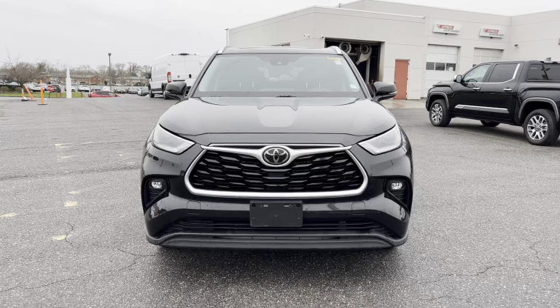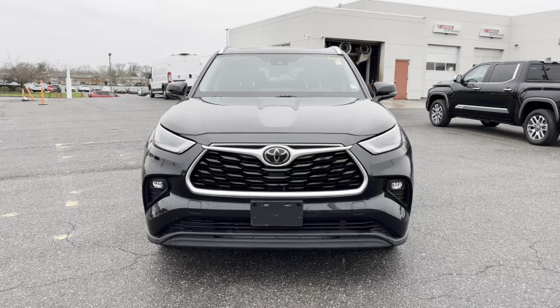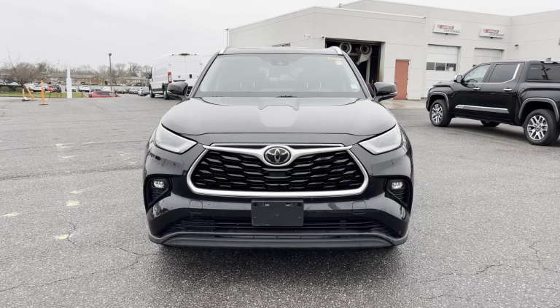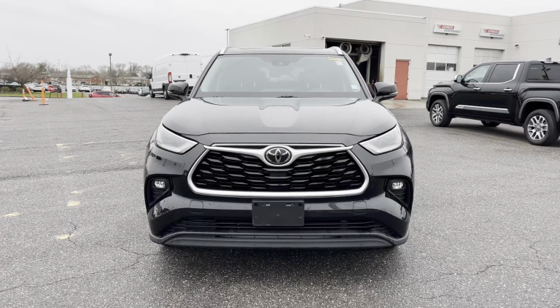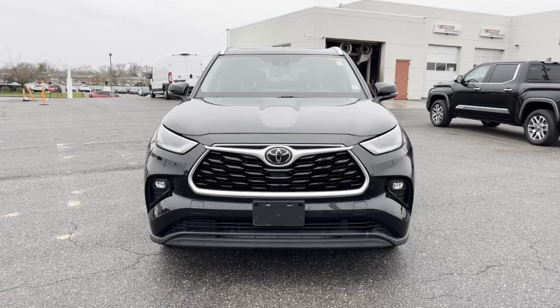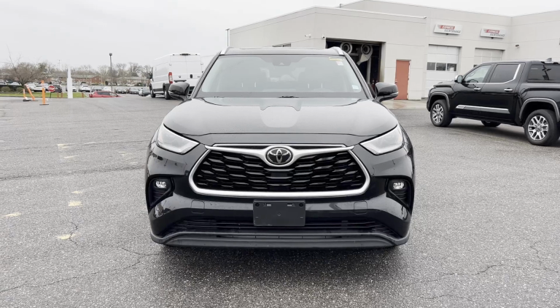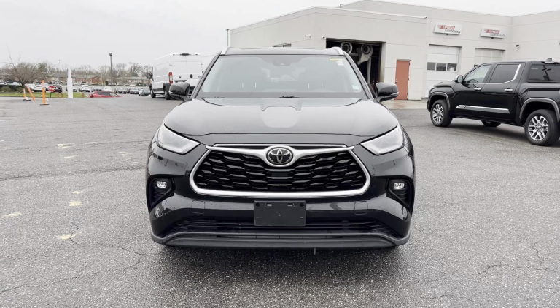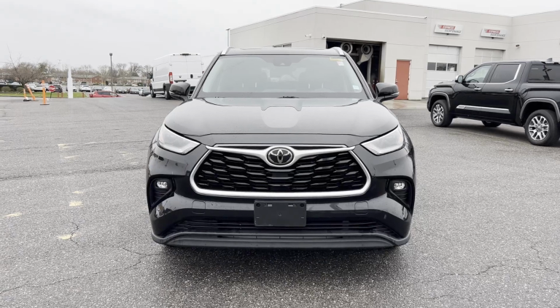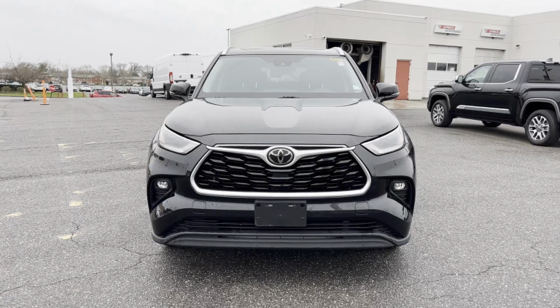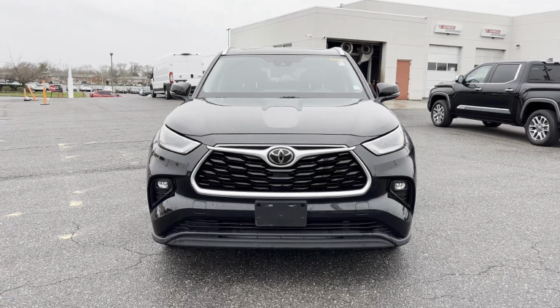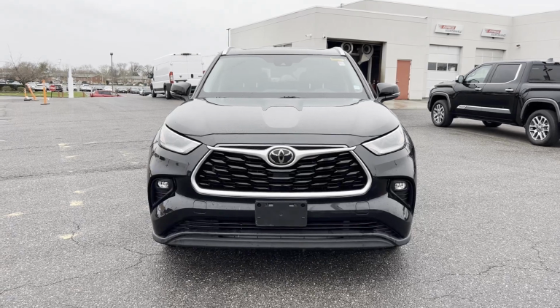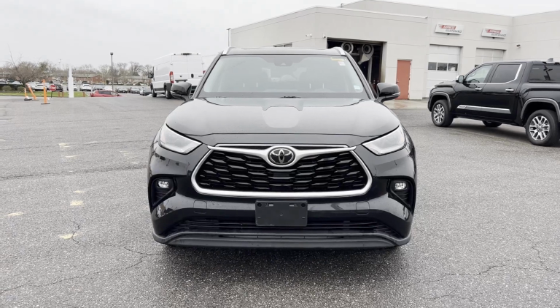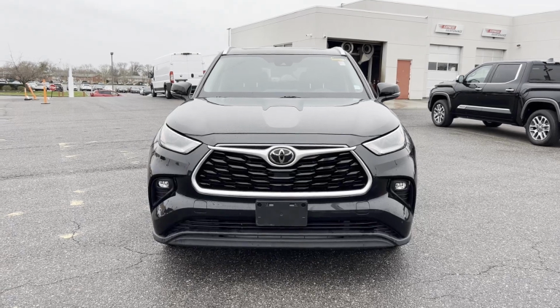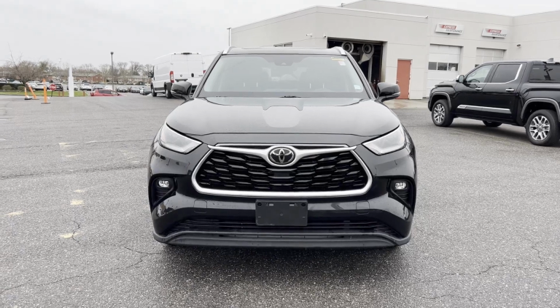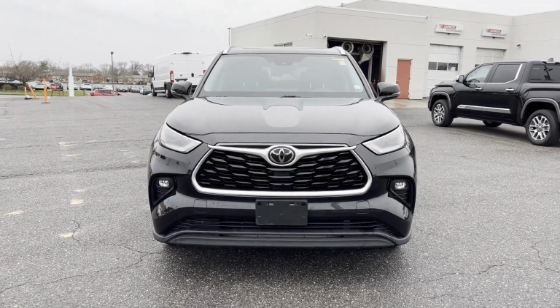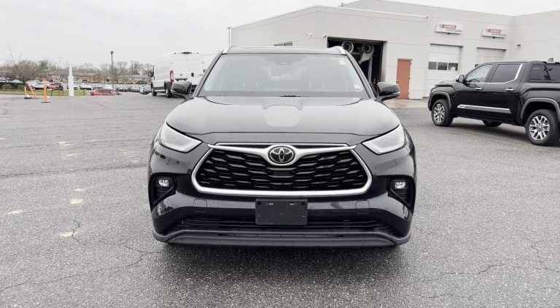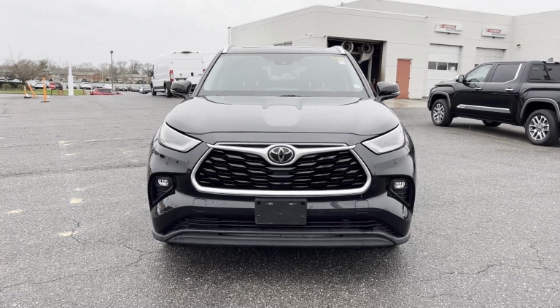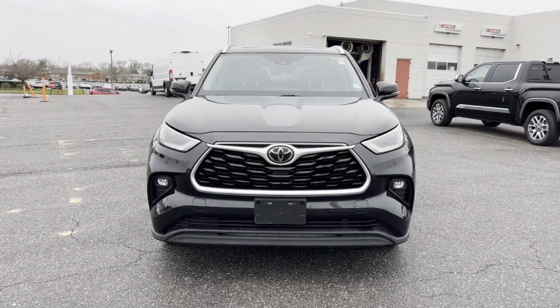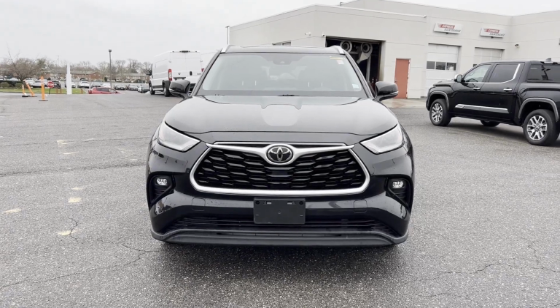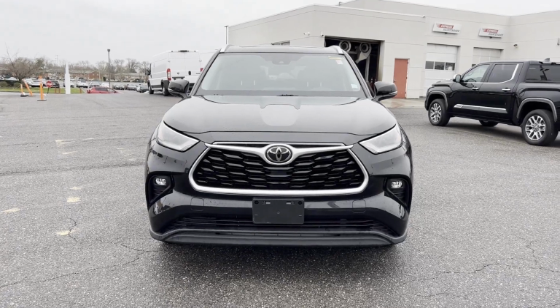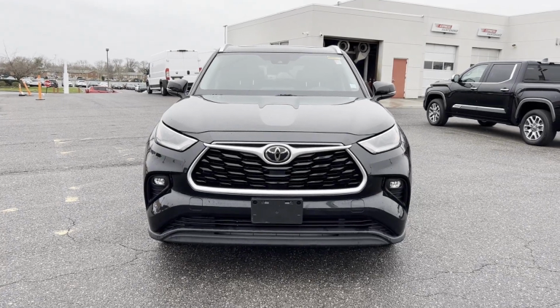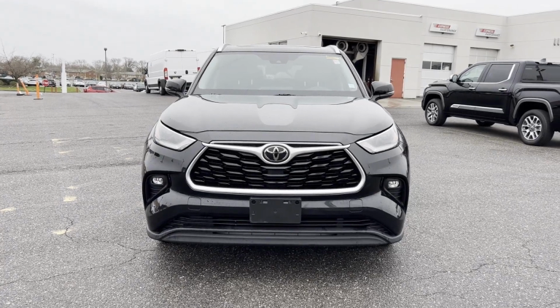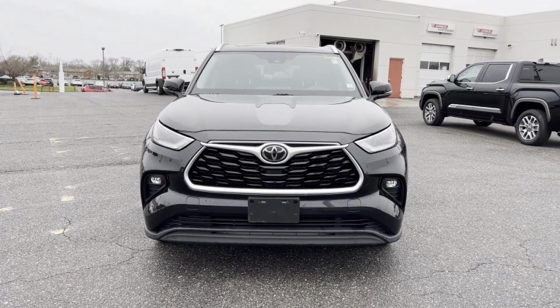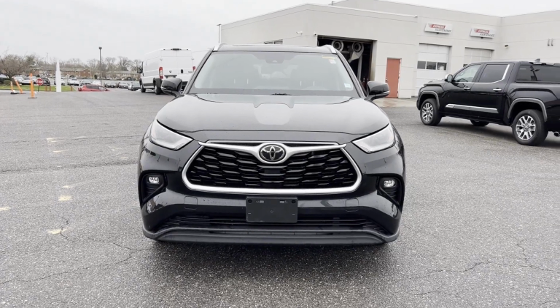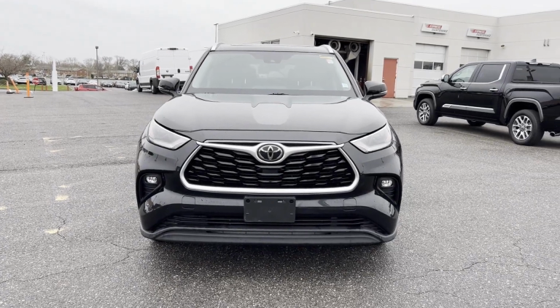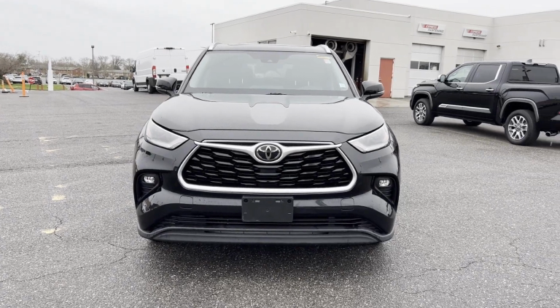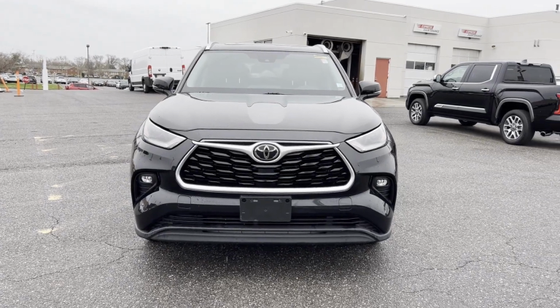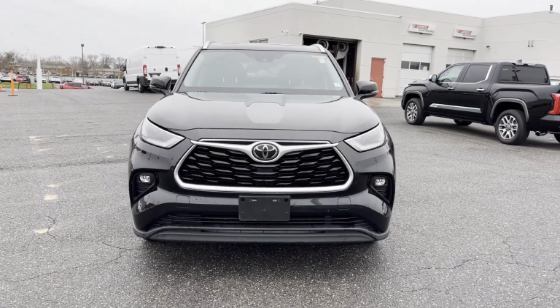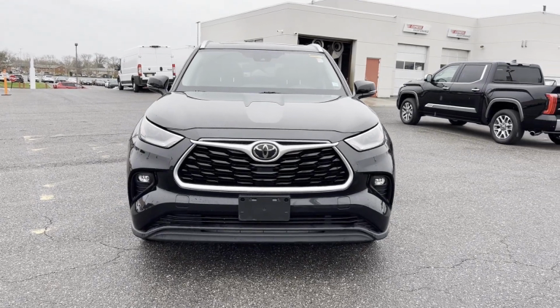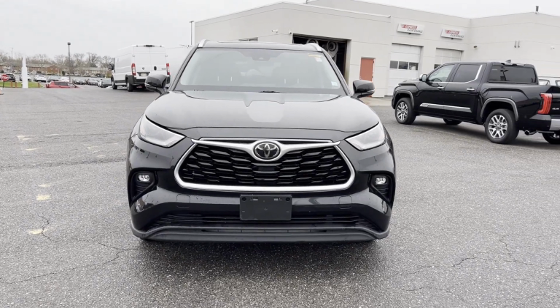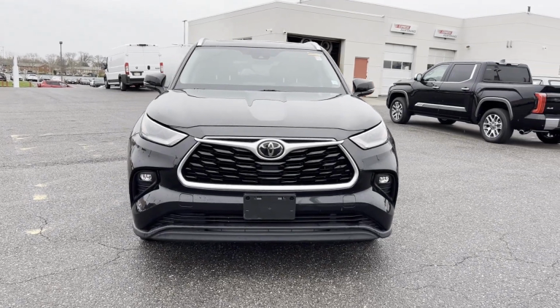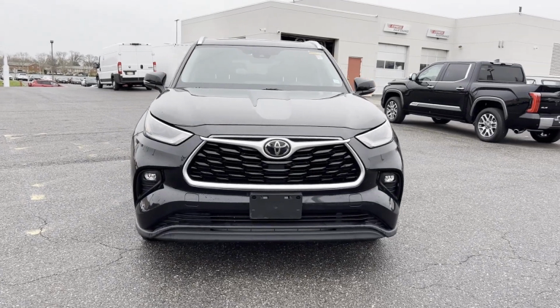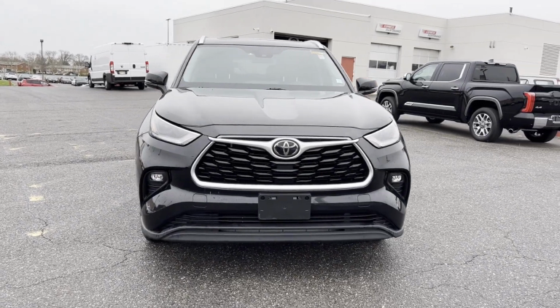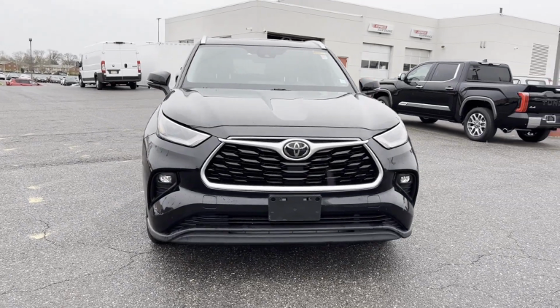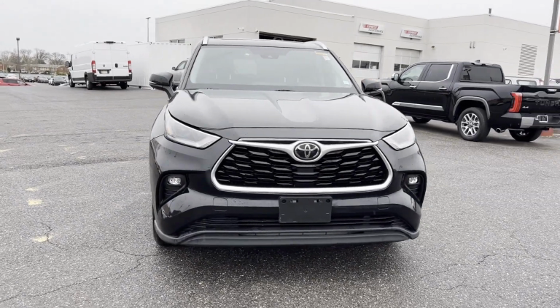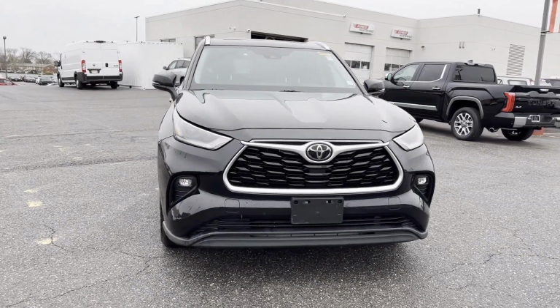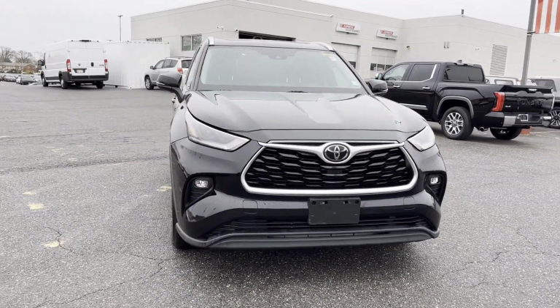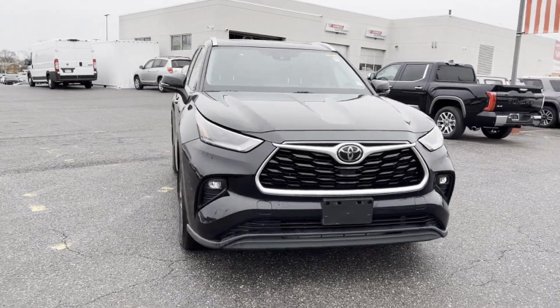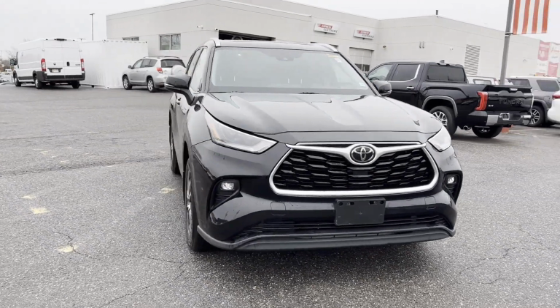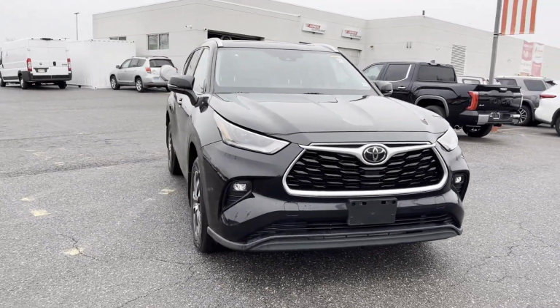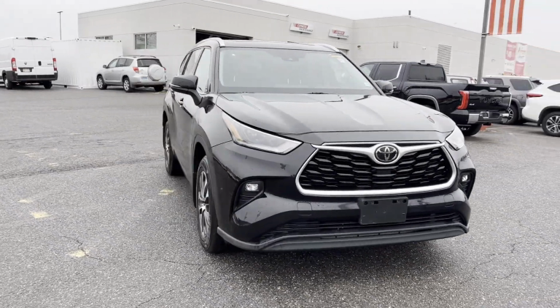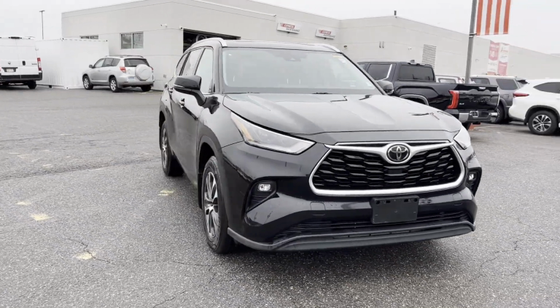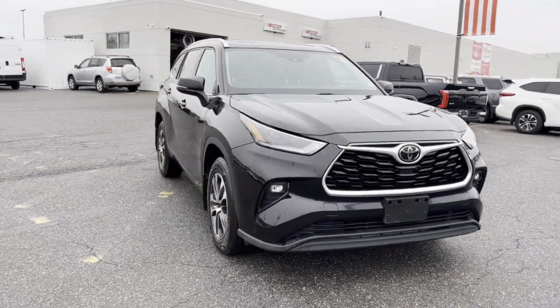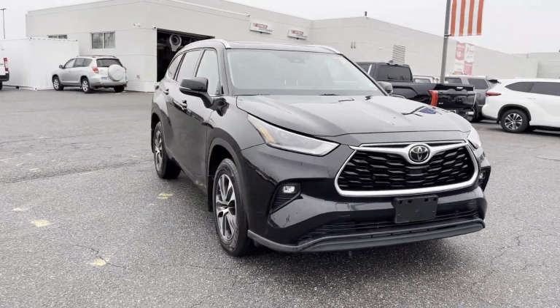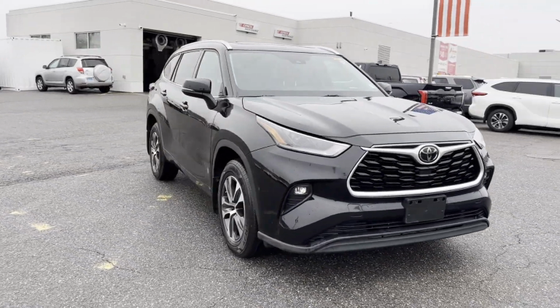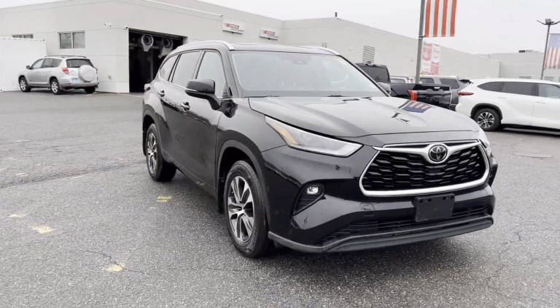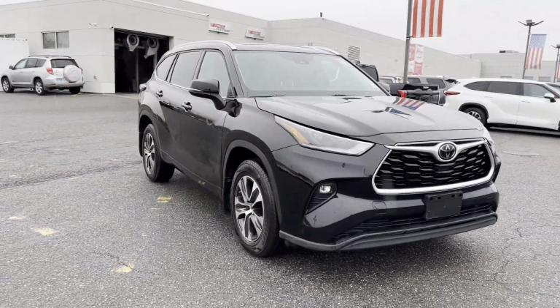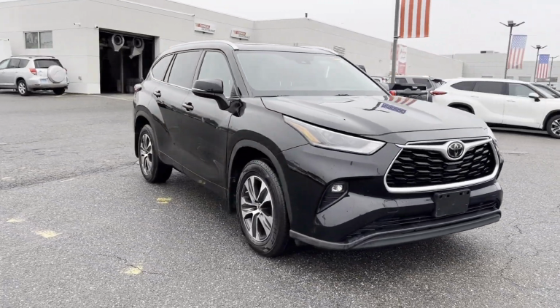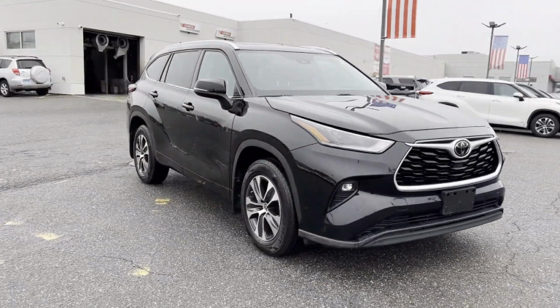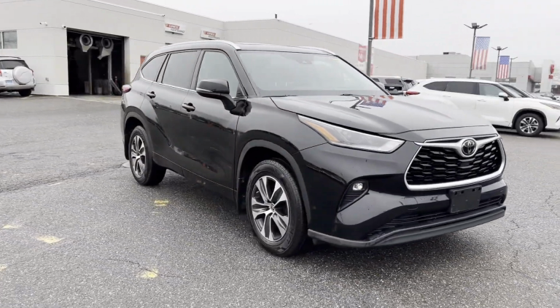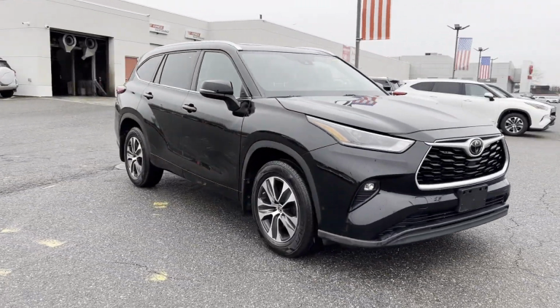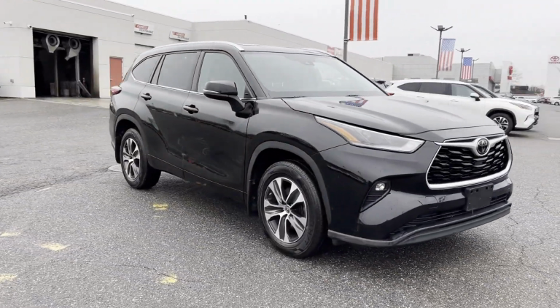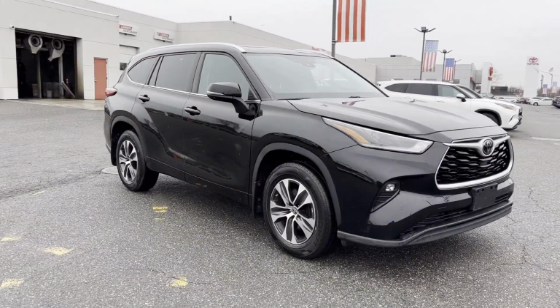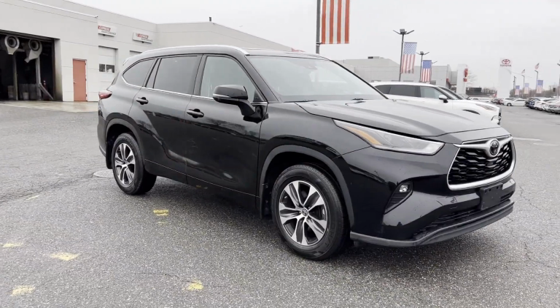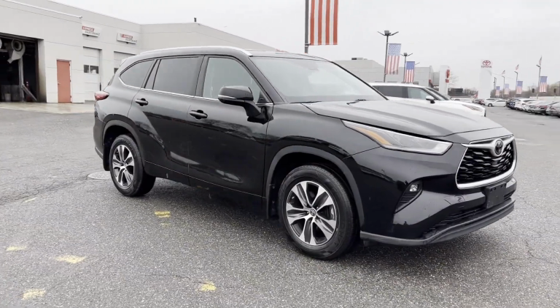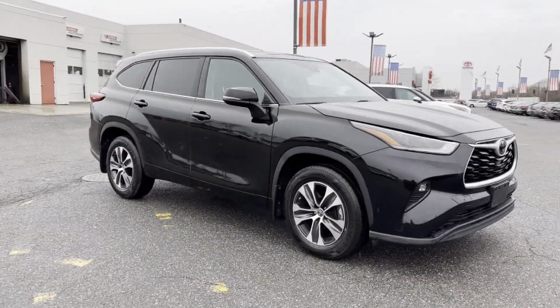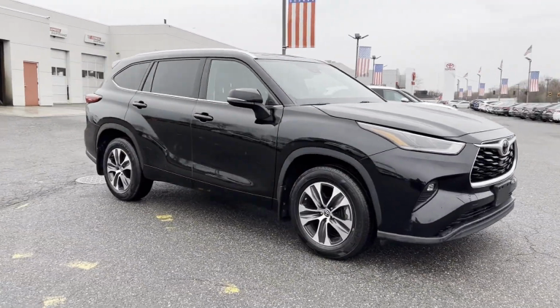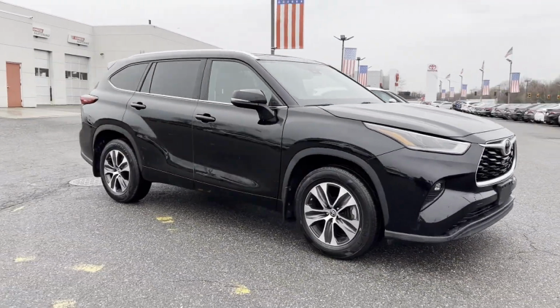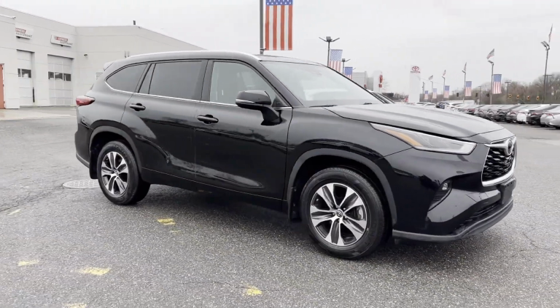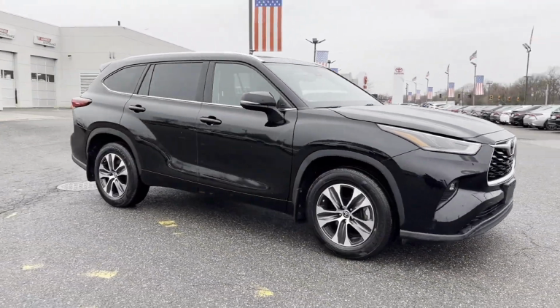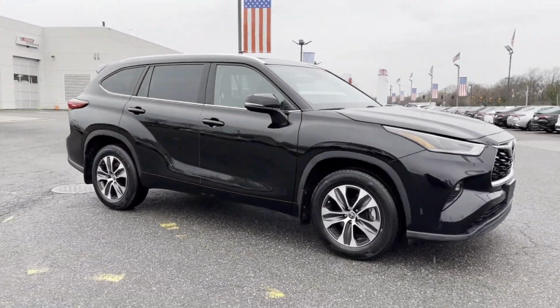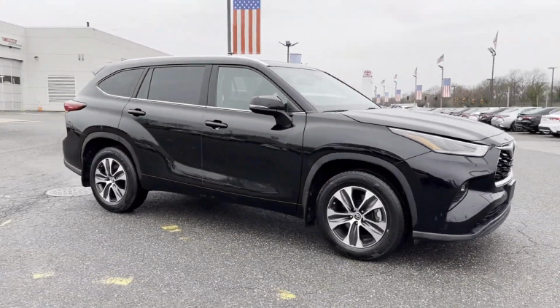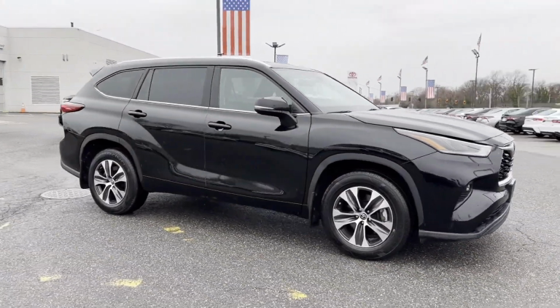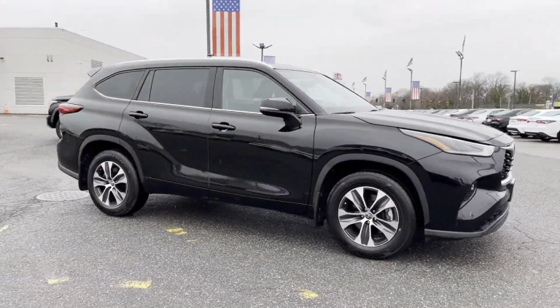2021 Toyota Highlander, with less than 43,000 miles on the odometer.